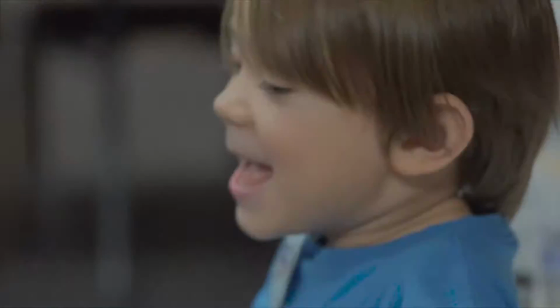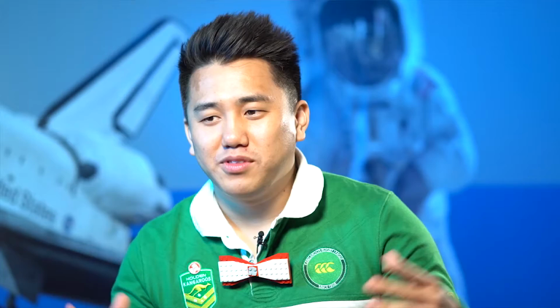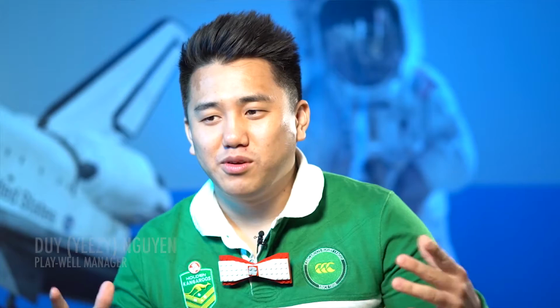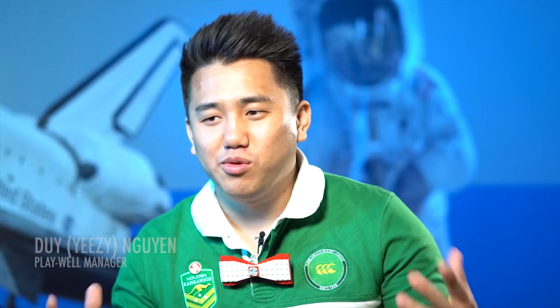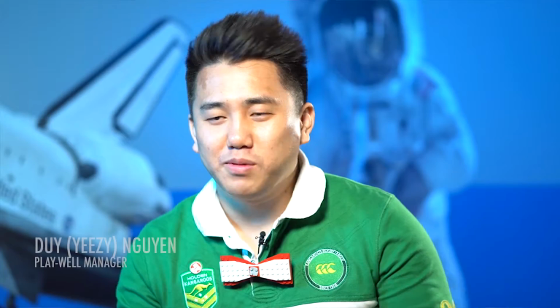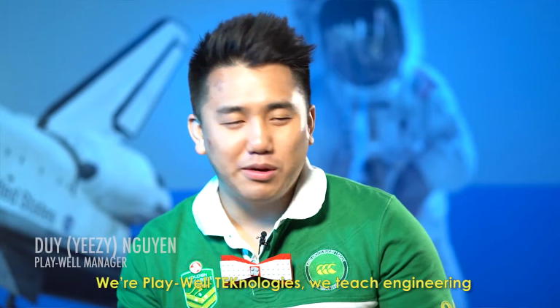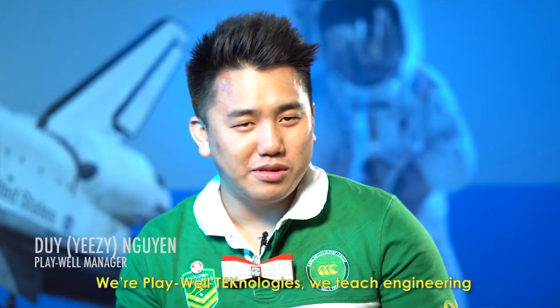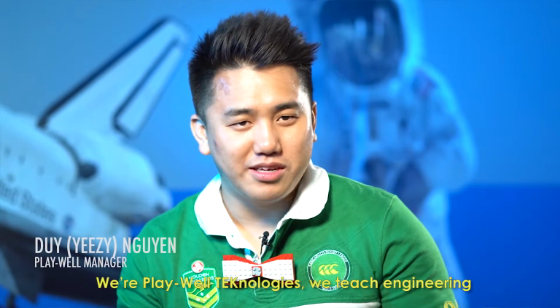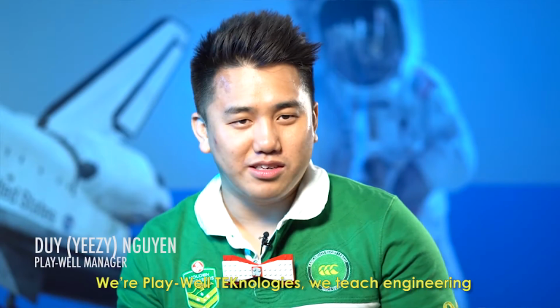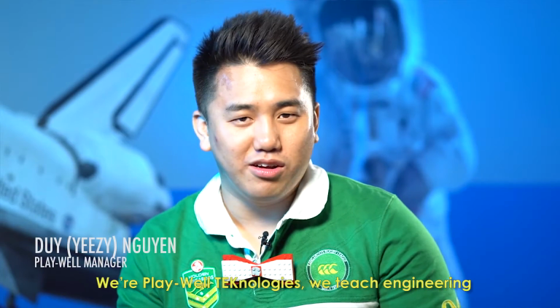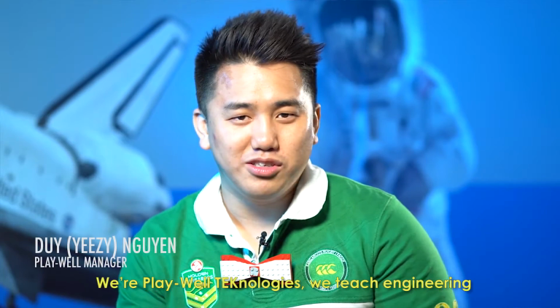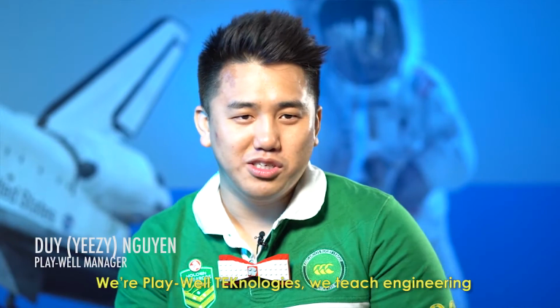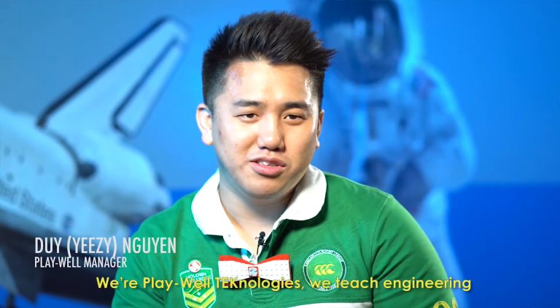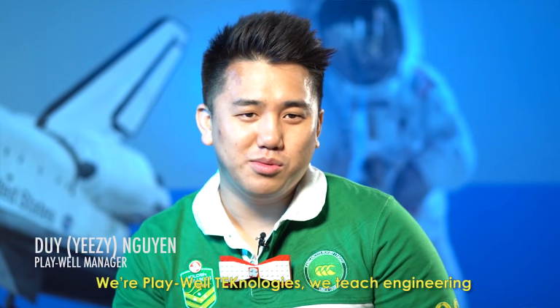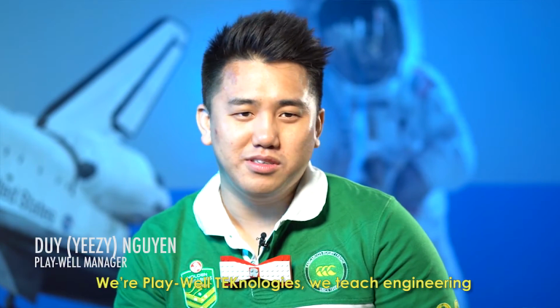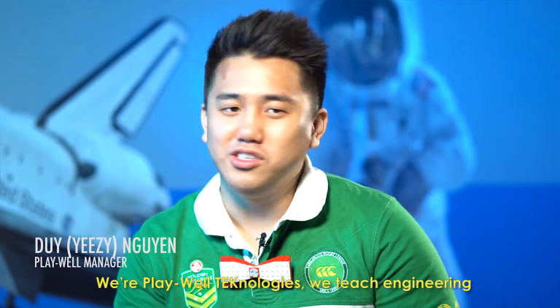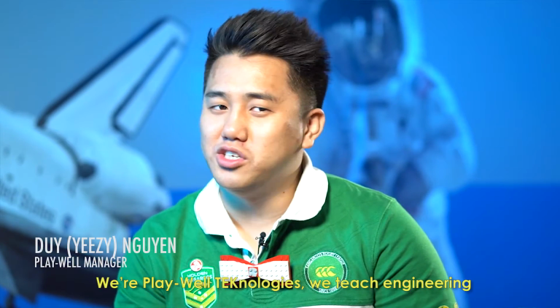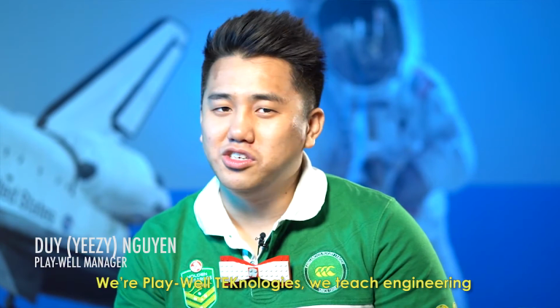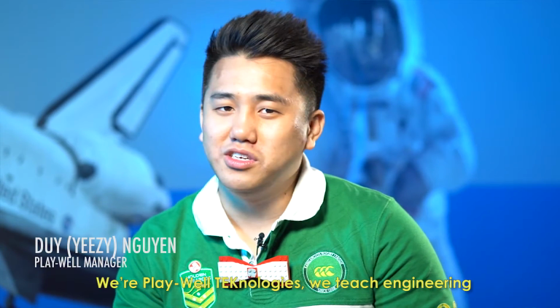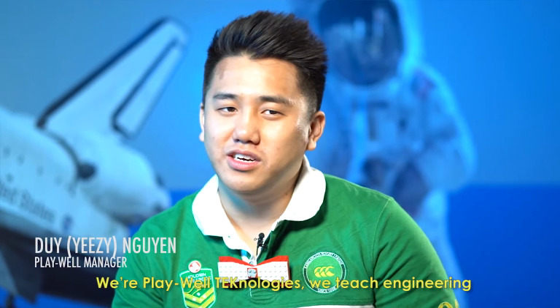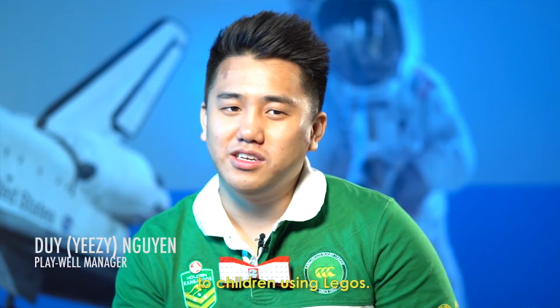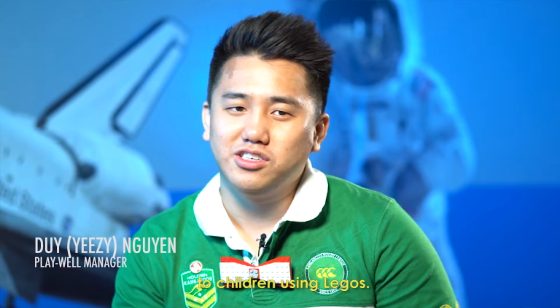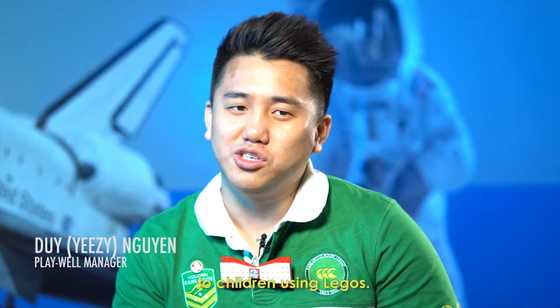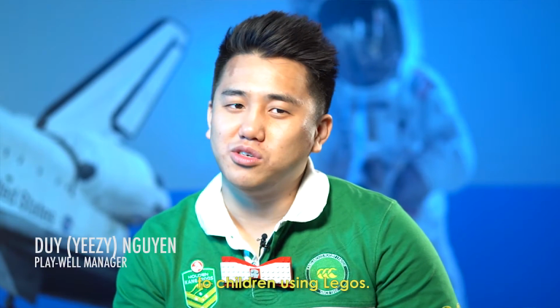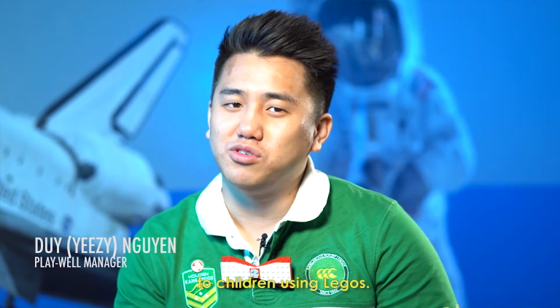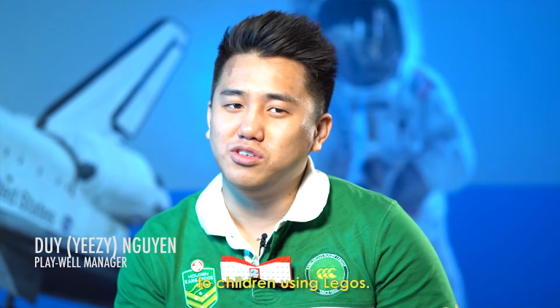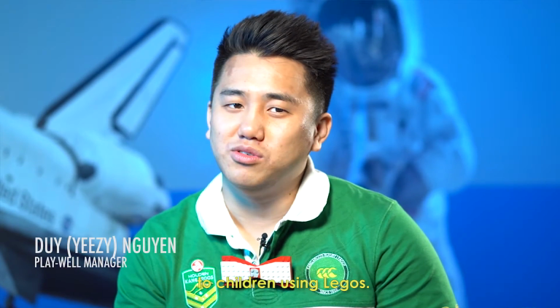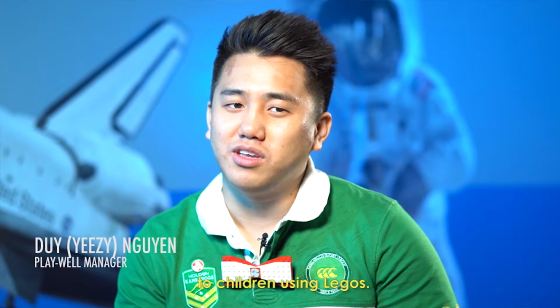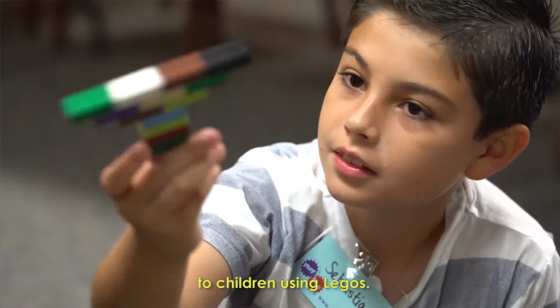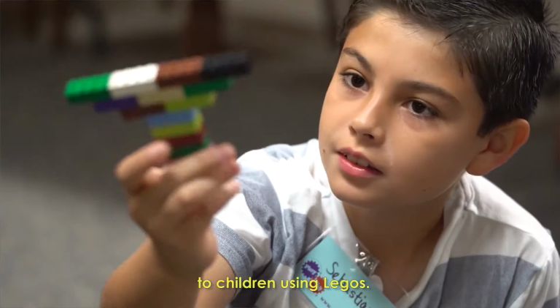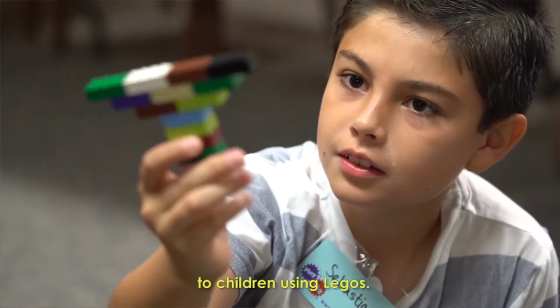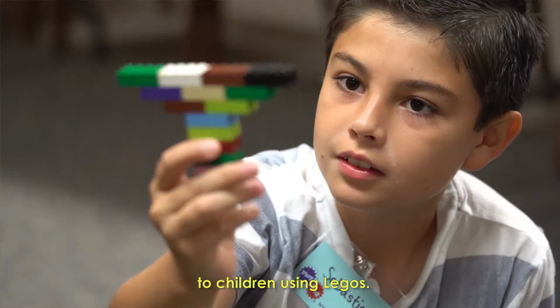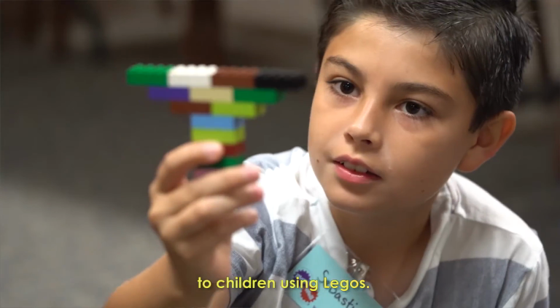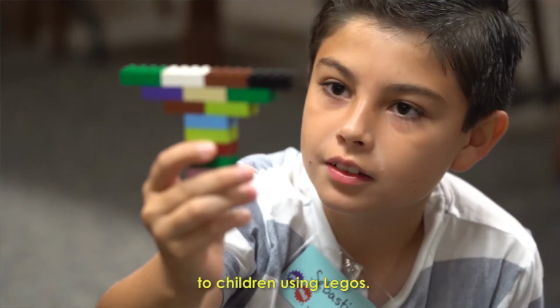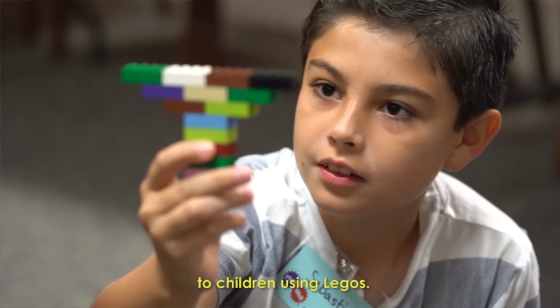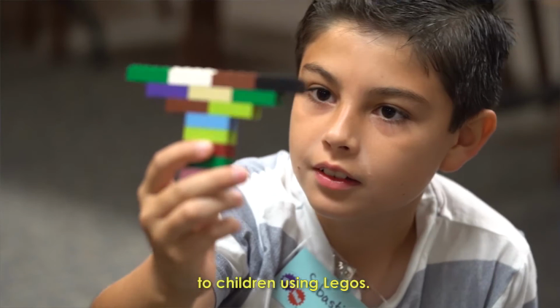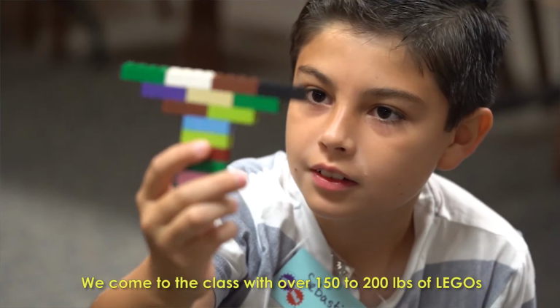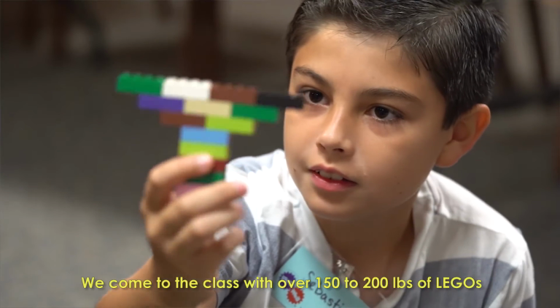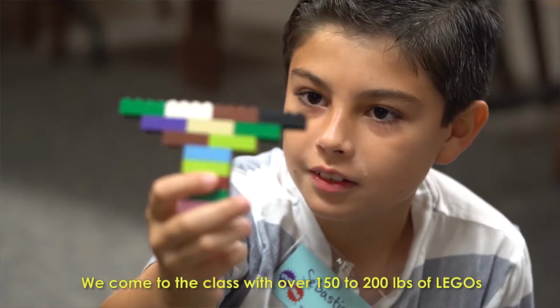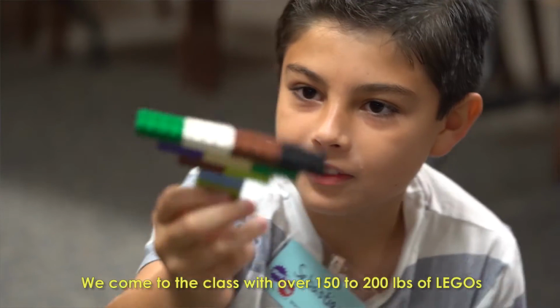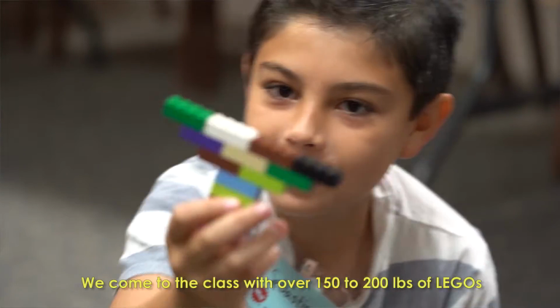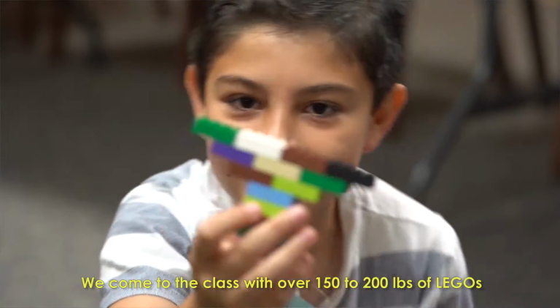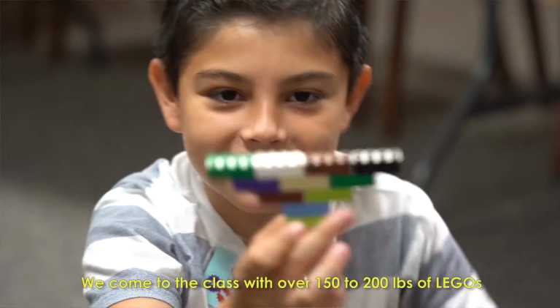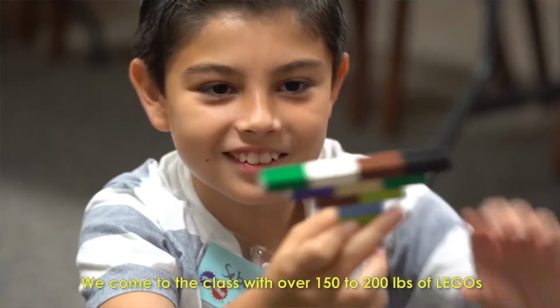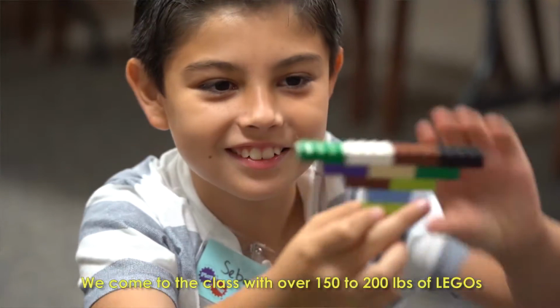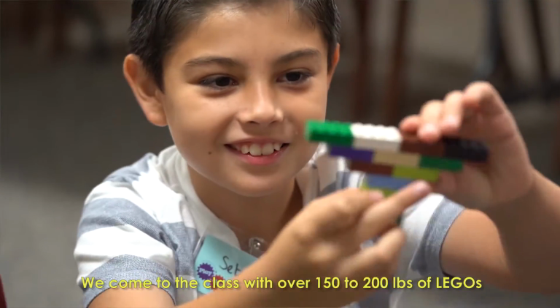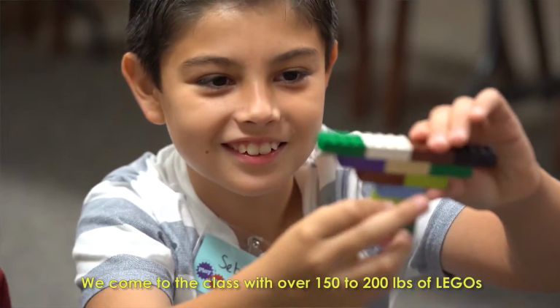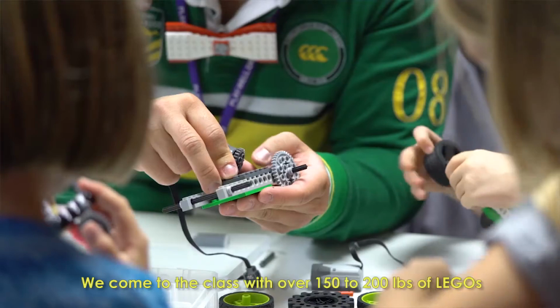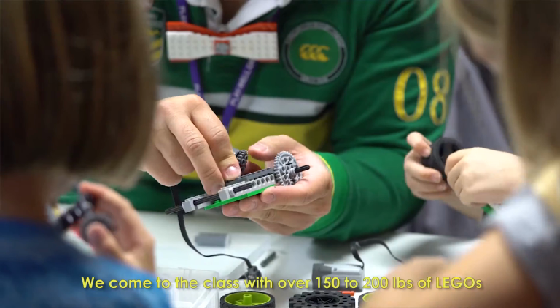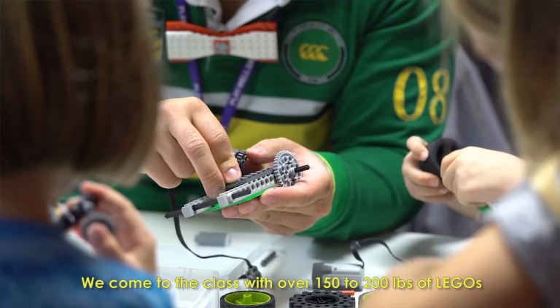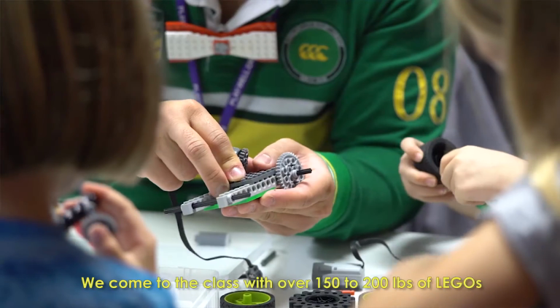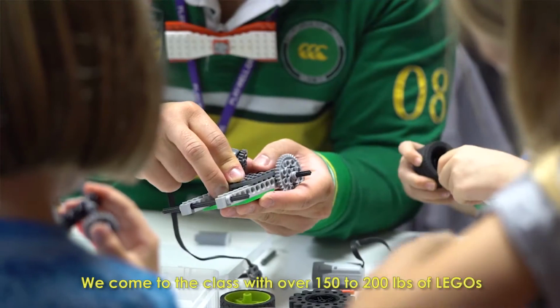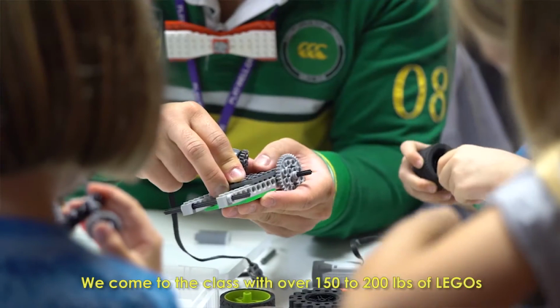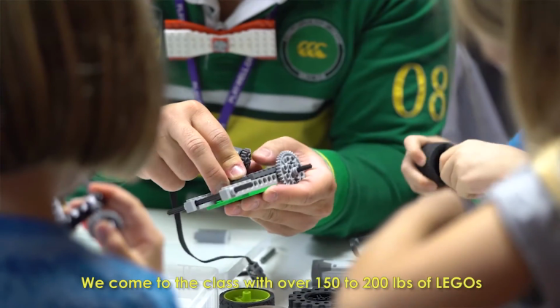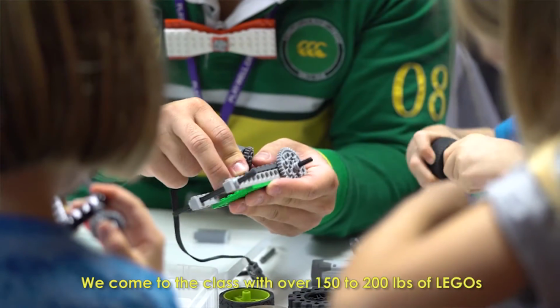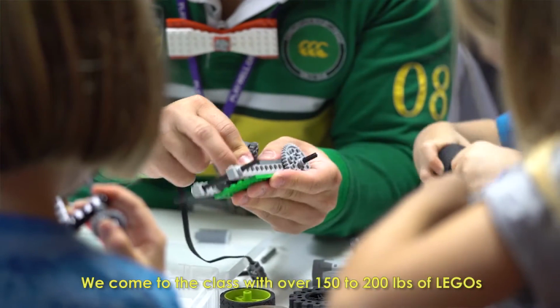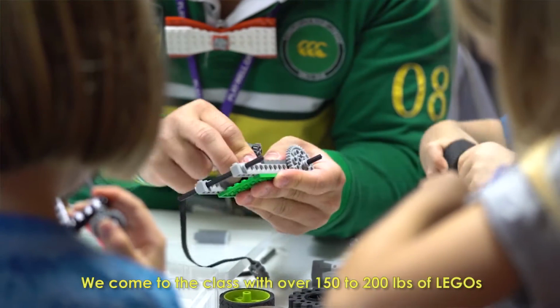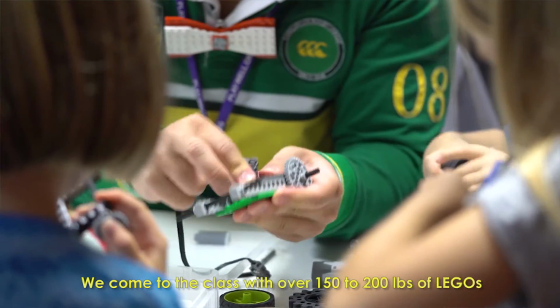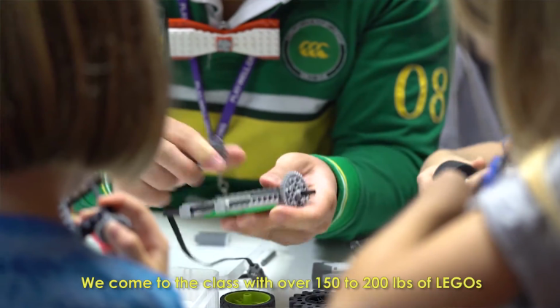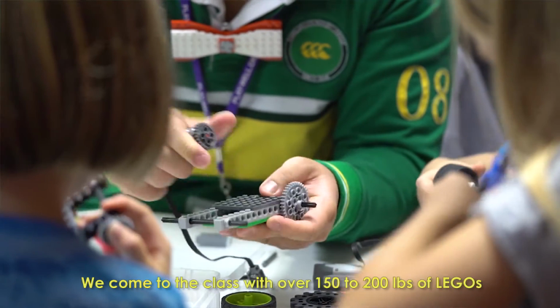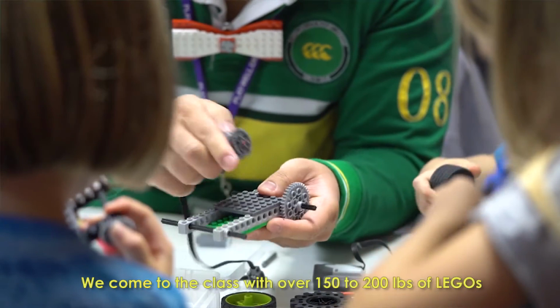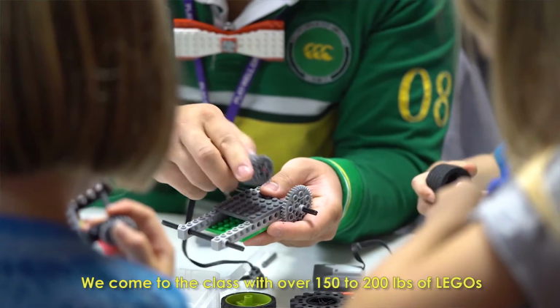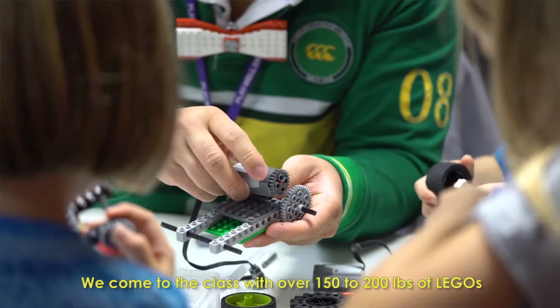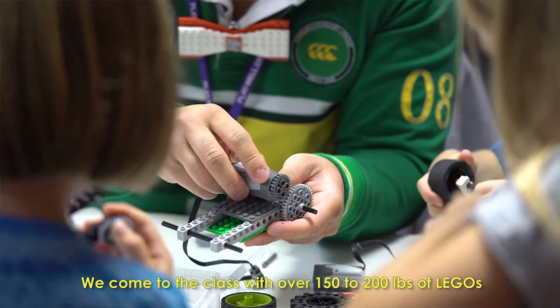The instructors are always well versed in workshop curriculum and kids always have a blast. We're Playwell Technologies. We teach engineering to children using Legos. We come to the class with over 150 to 200 pounds of Legos.